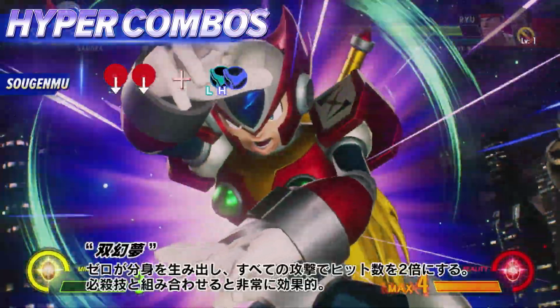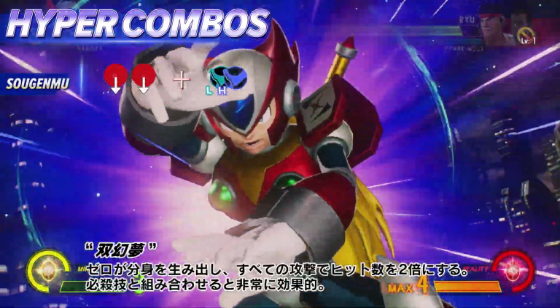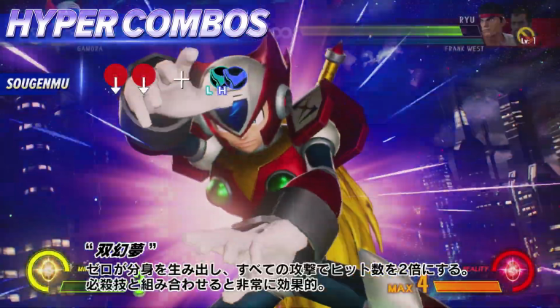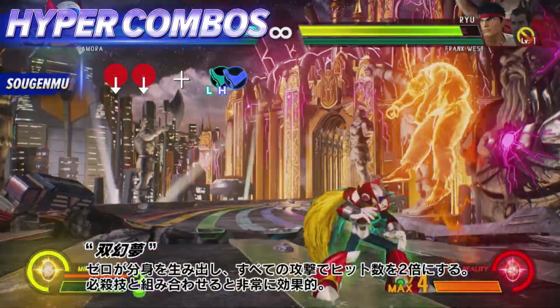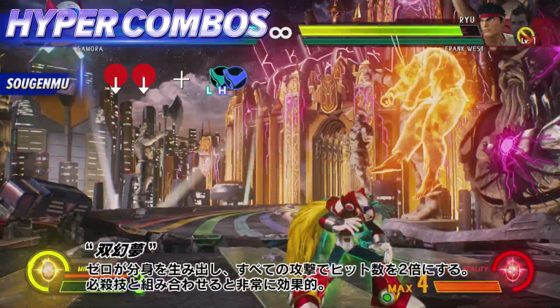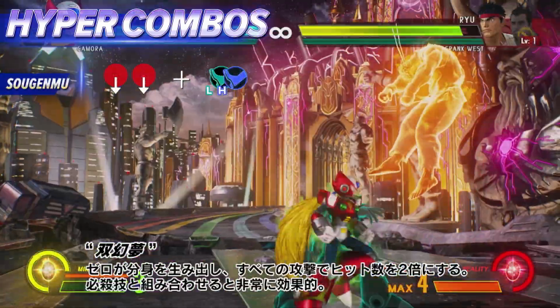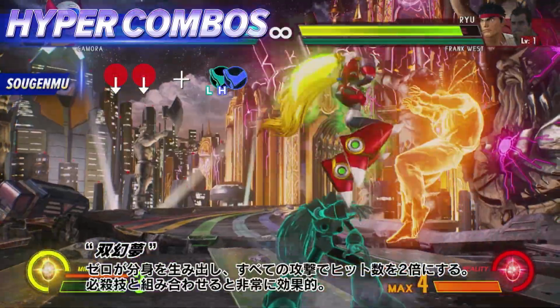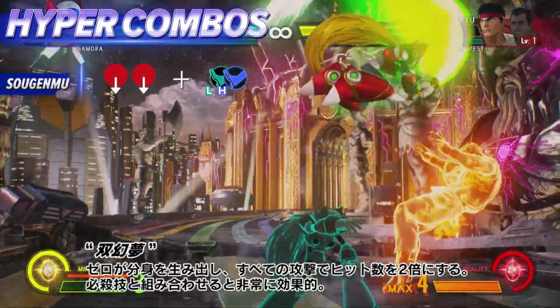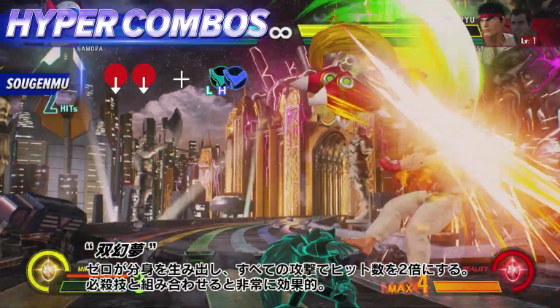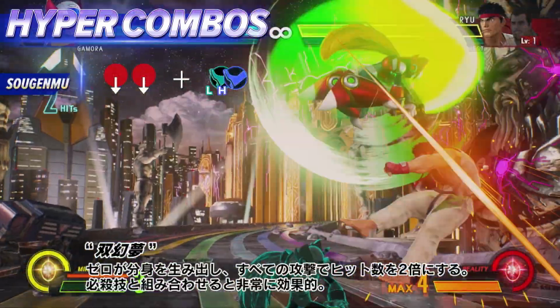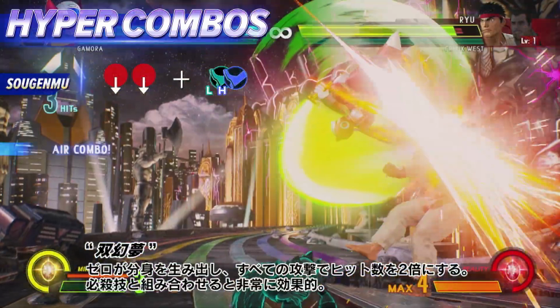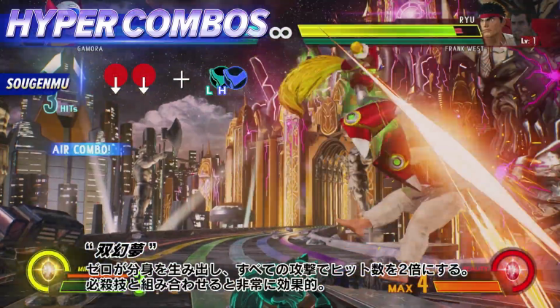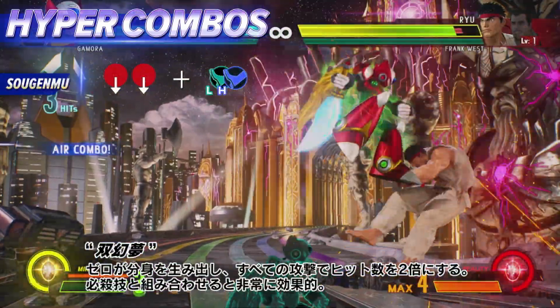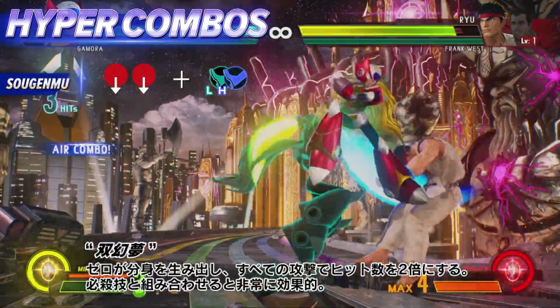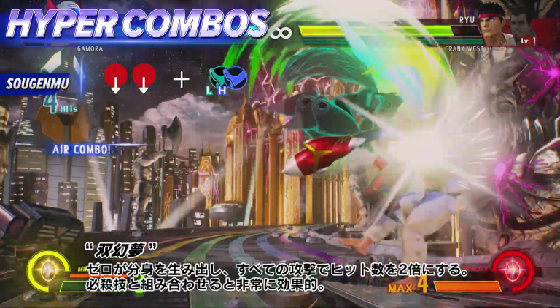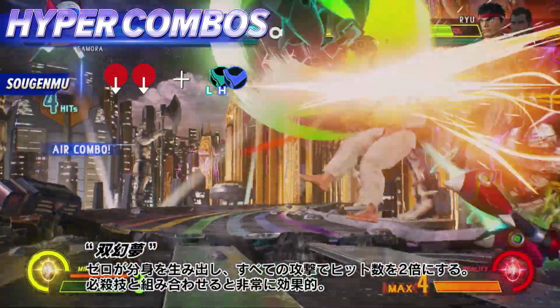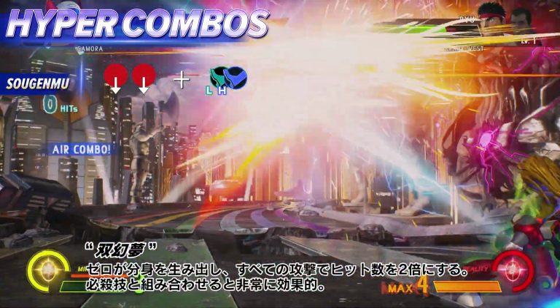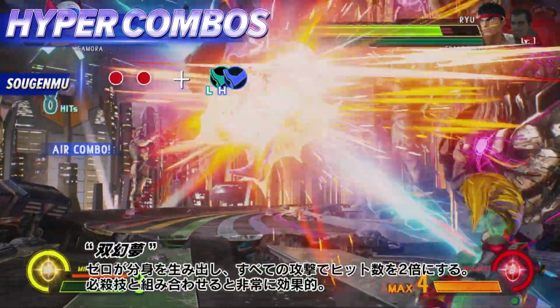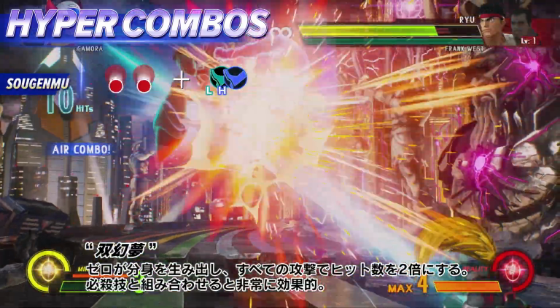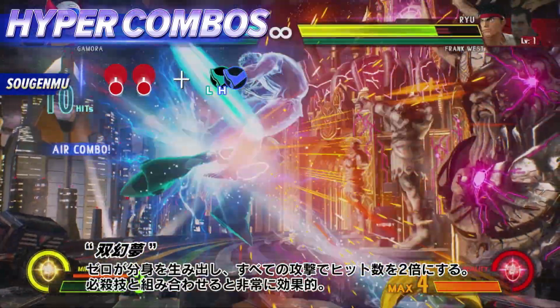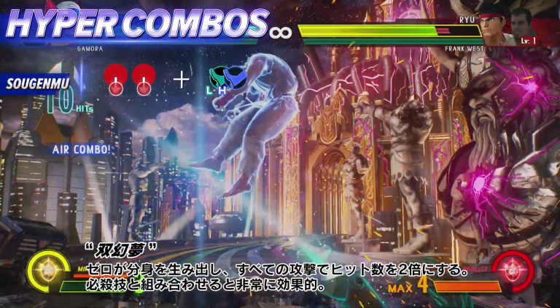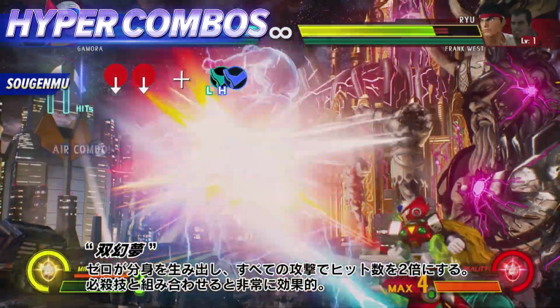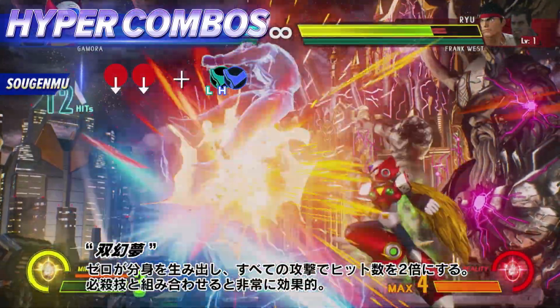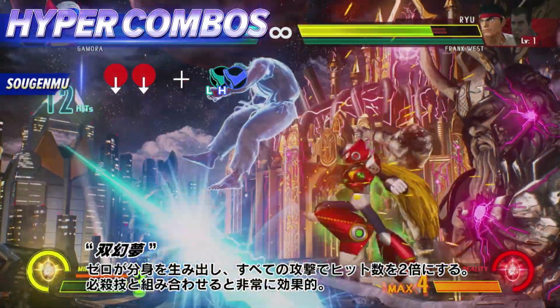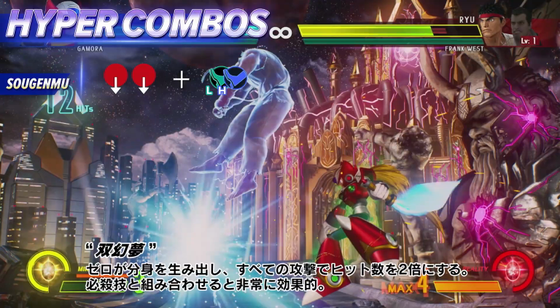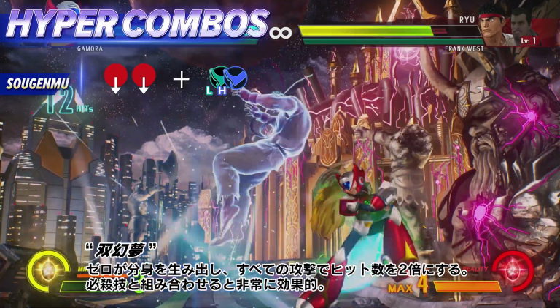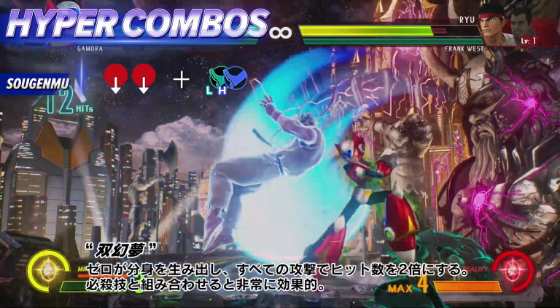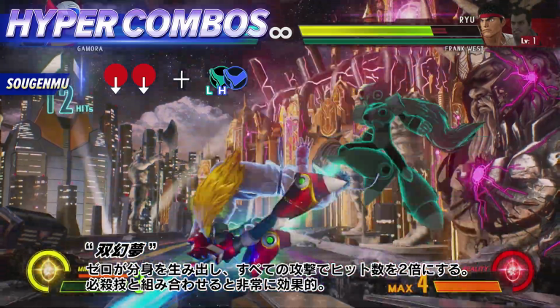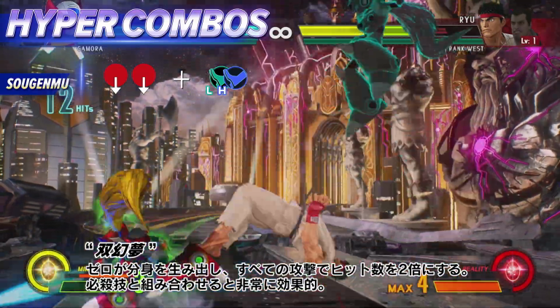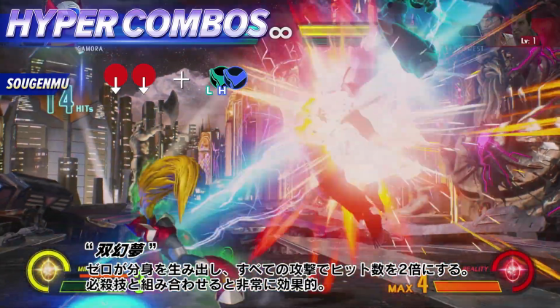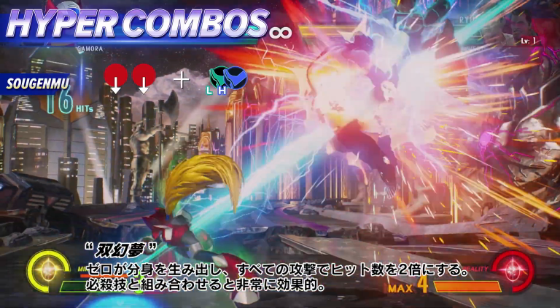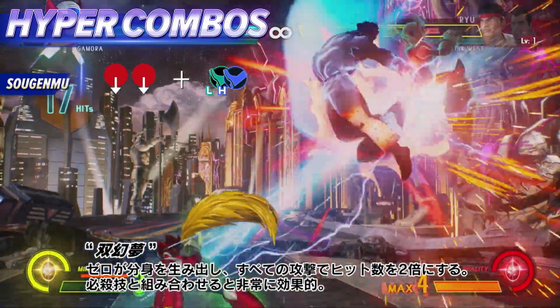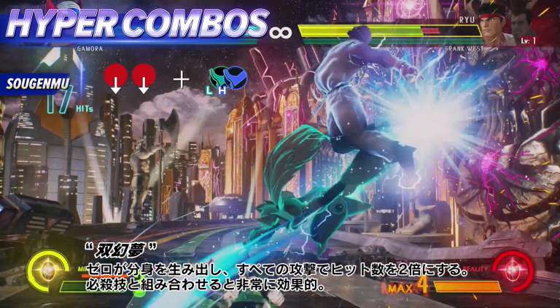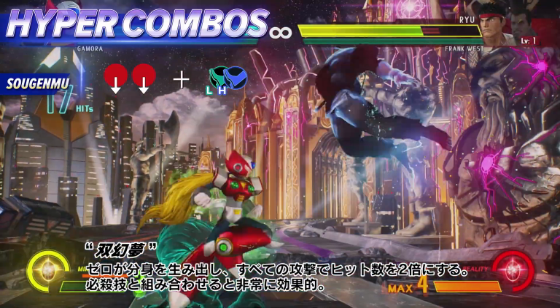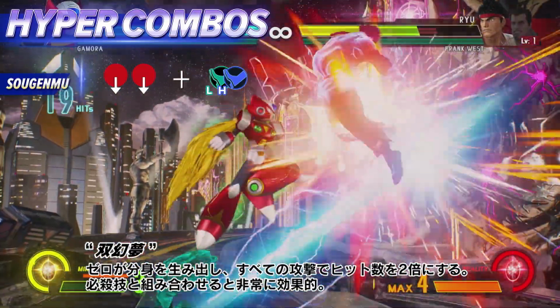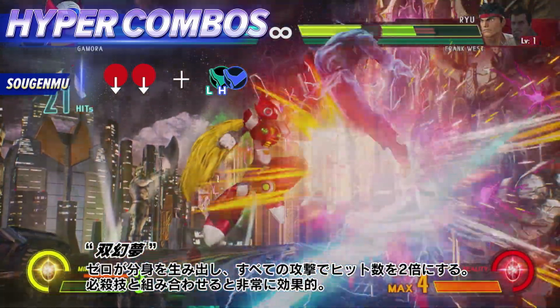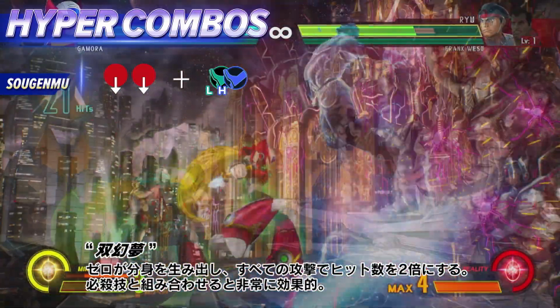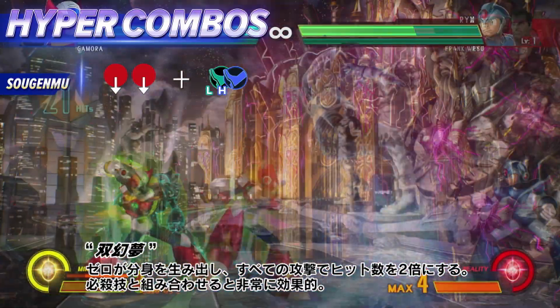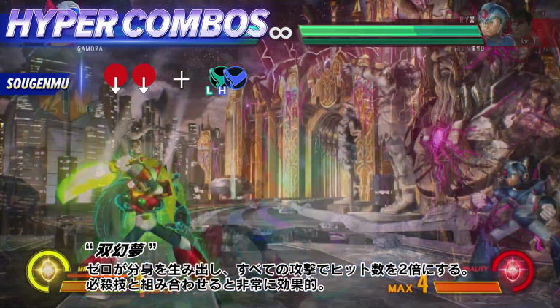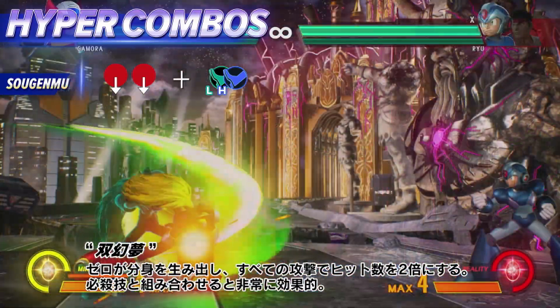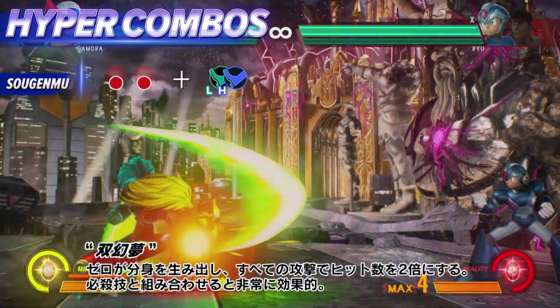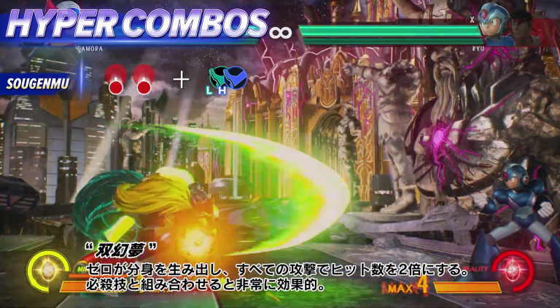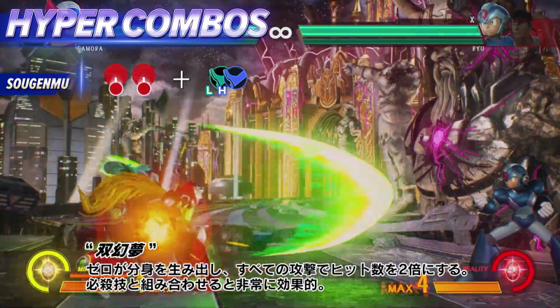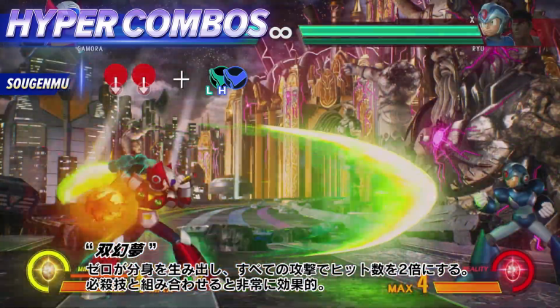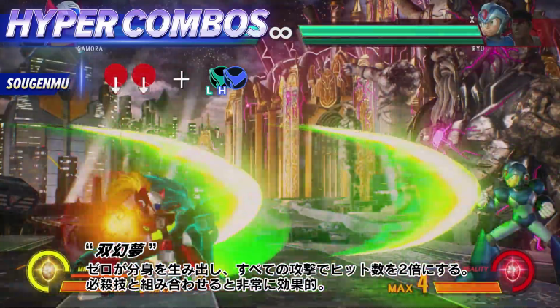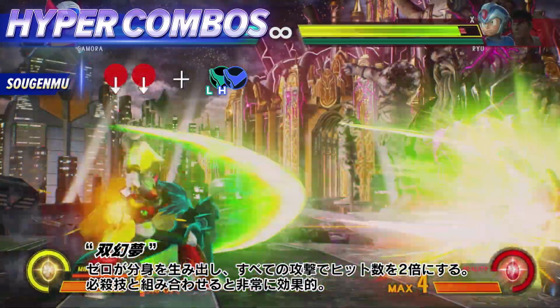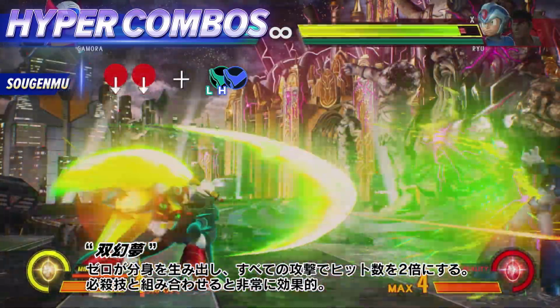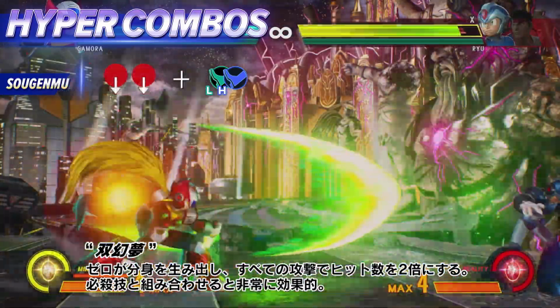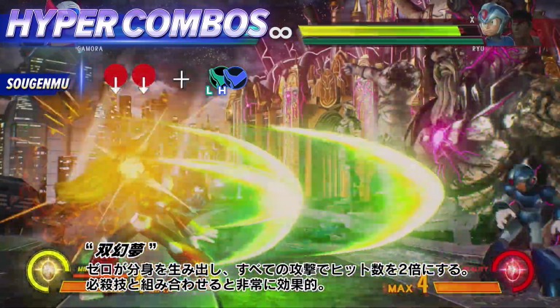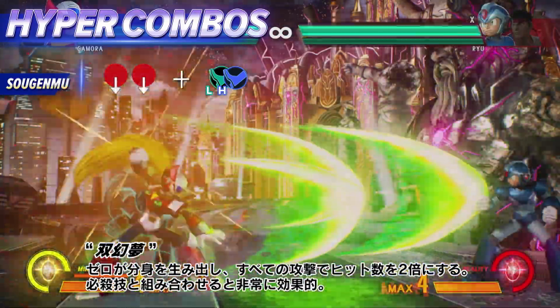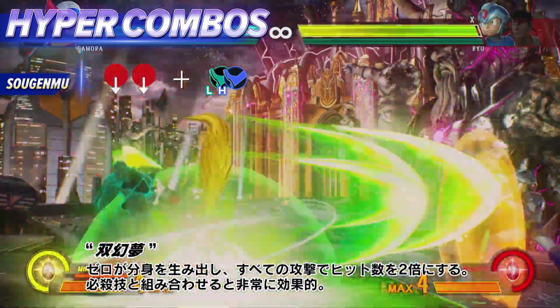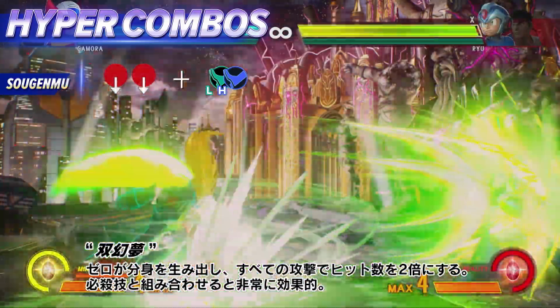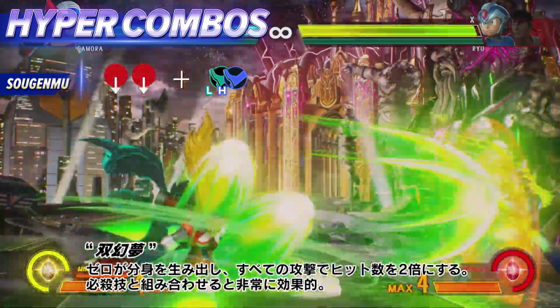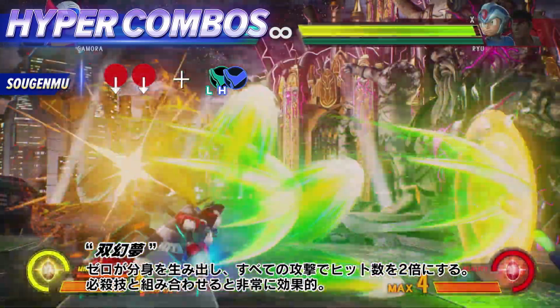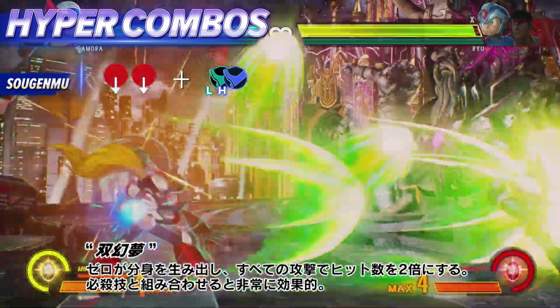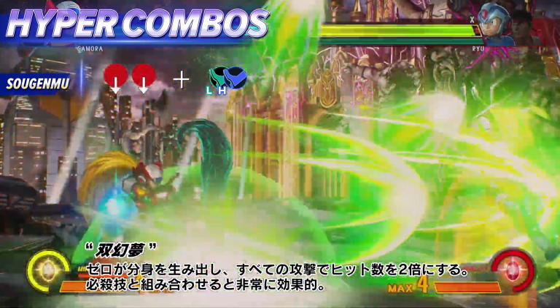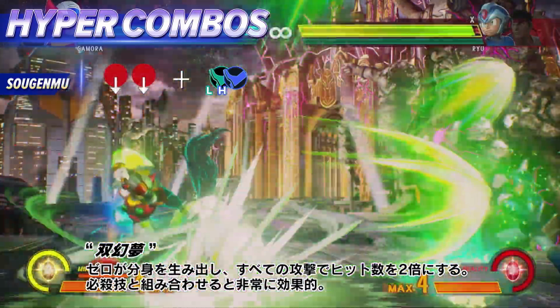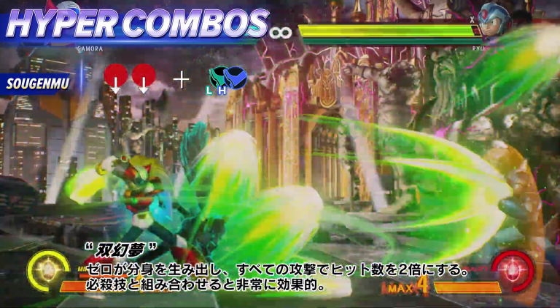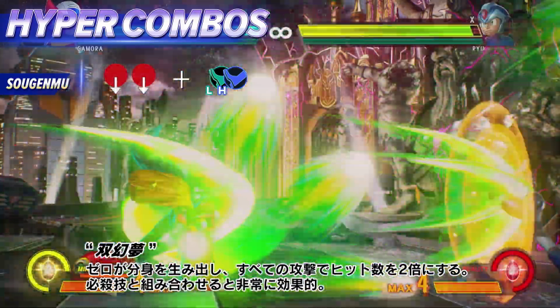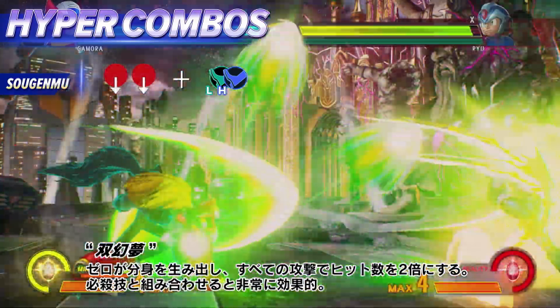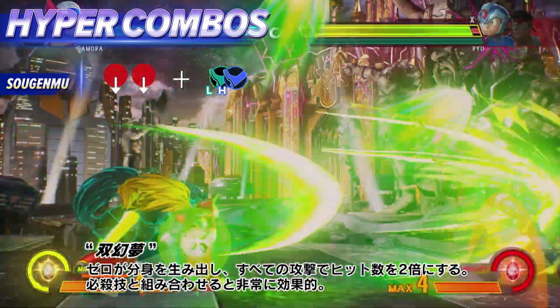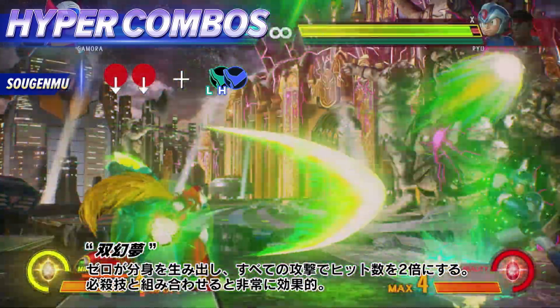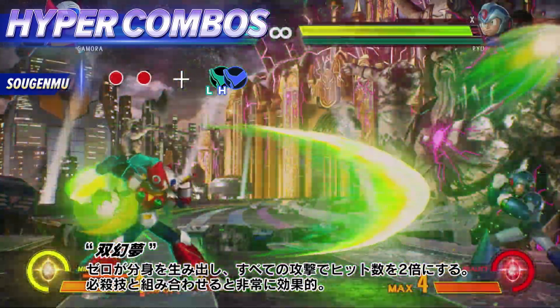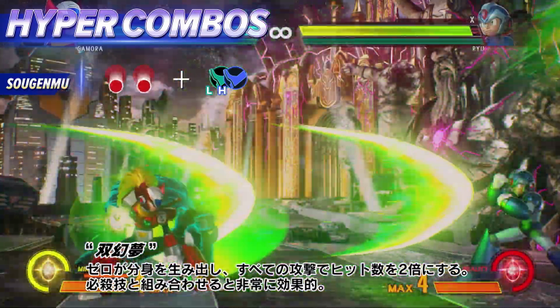Zero creates a clone of himself that allows every hit to double up. Highly effective when combined with his specials.